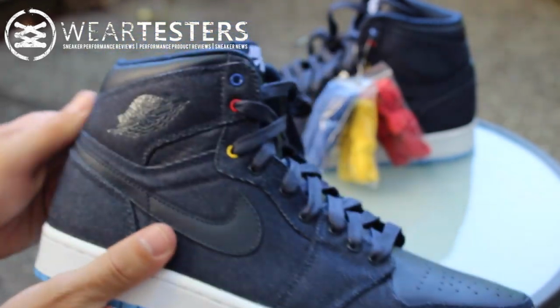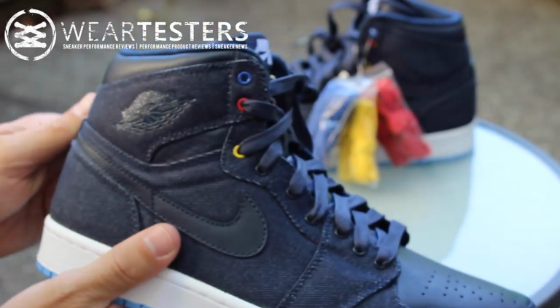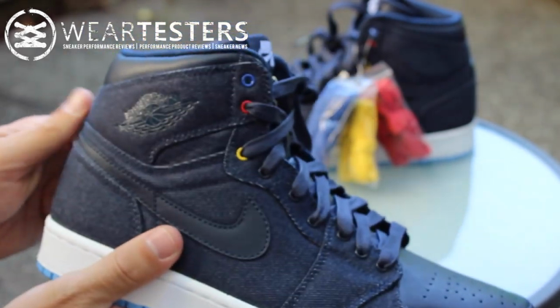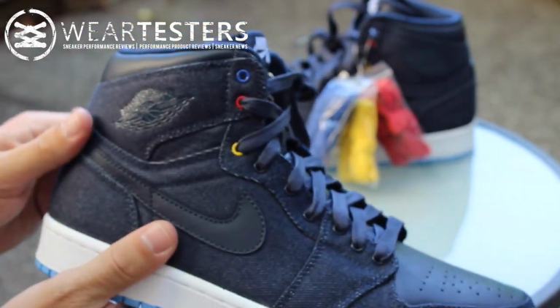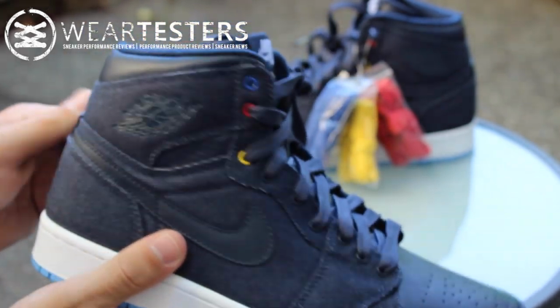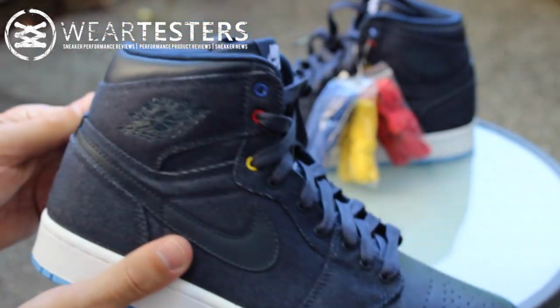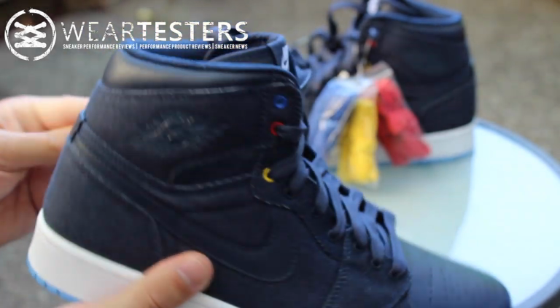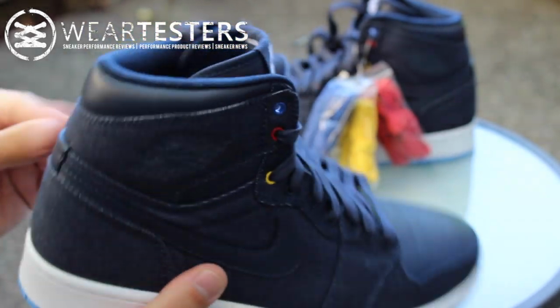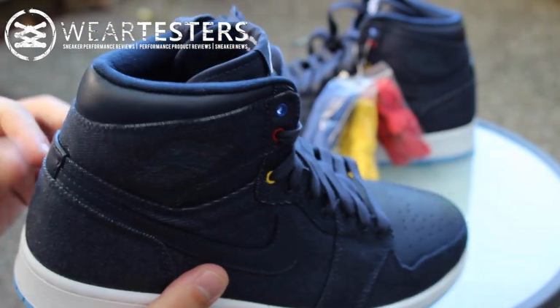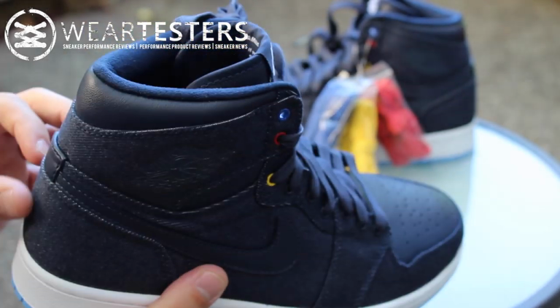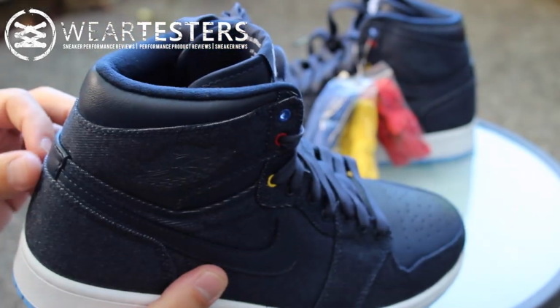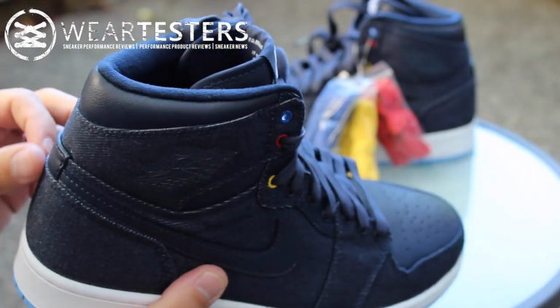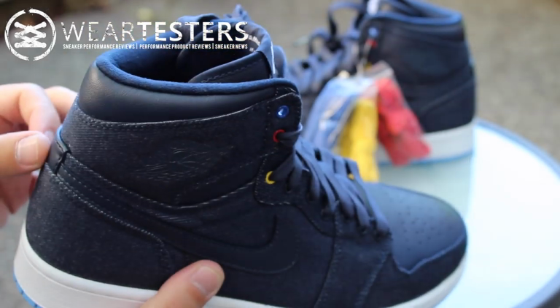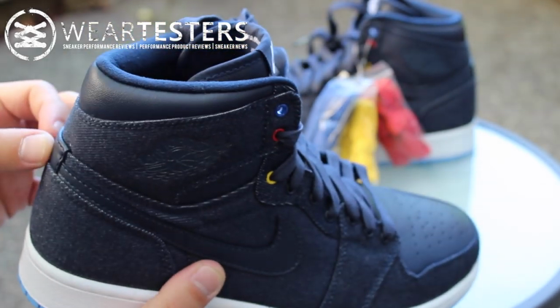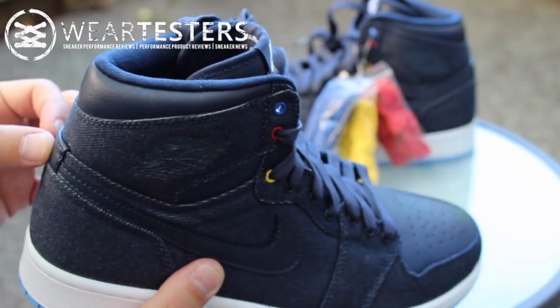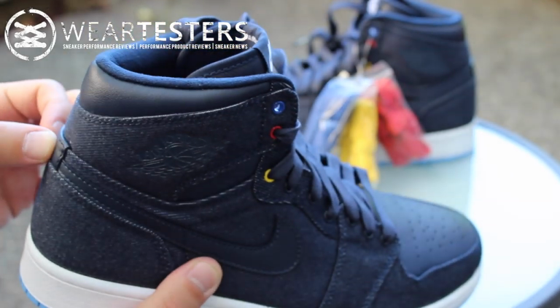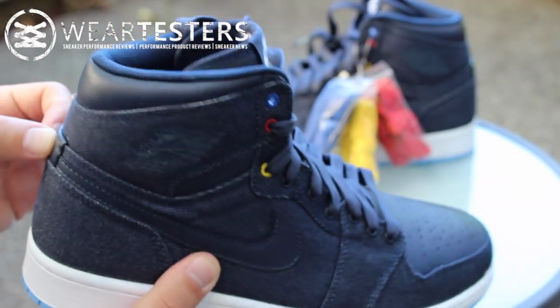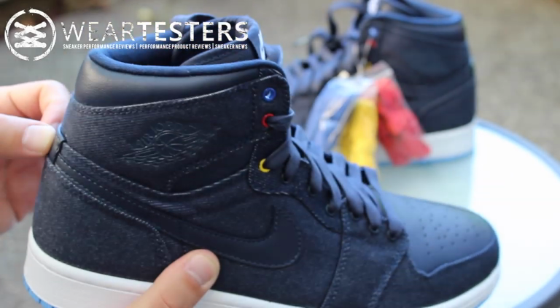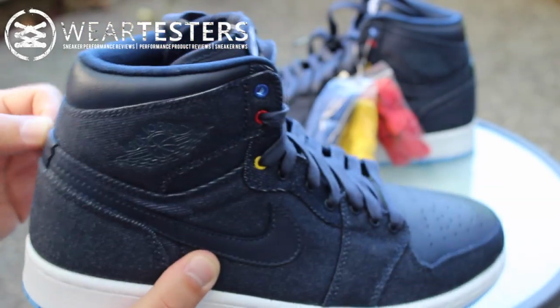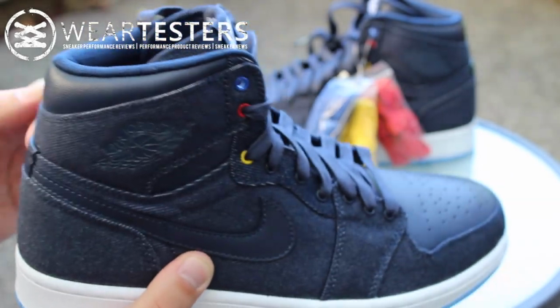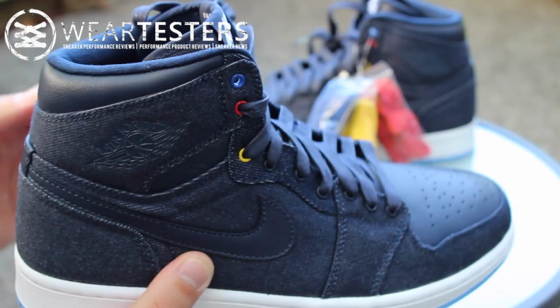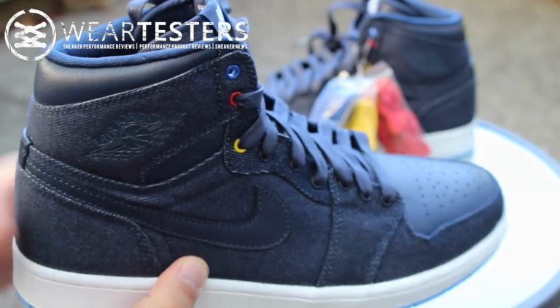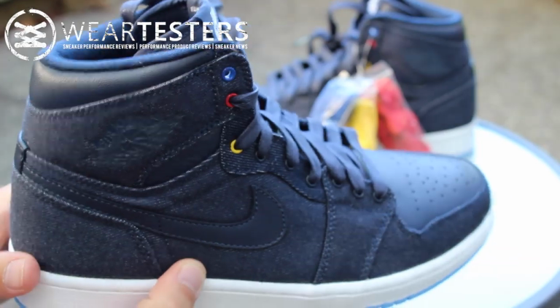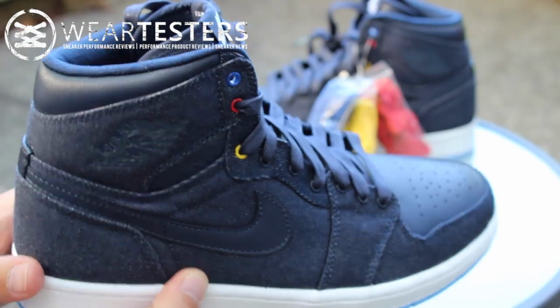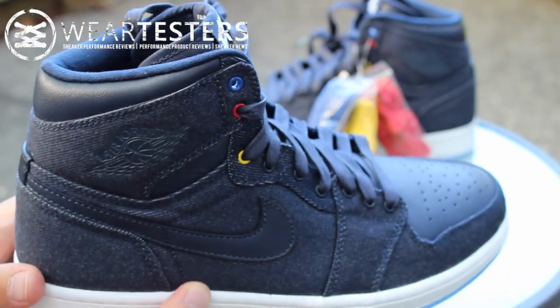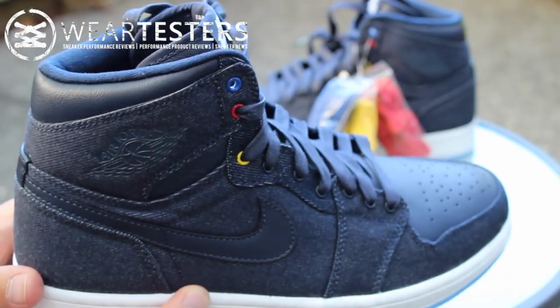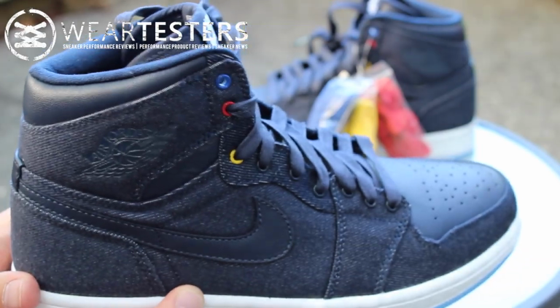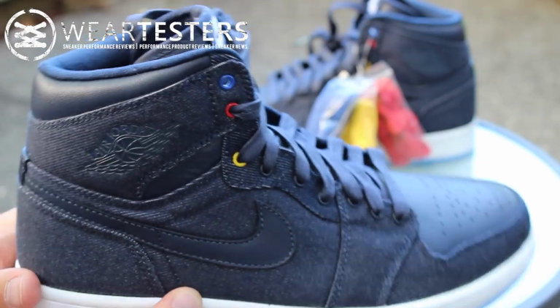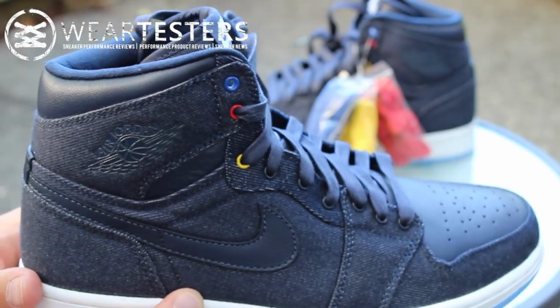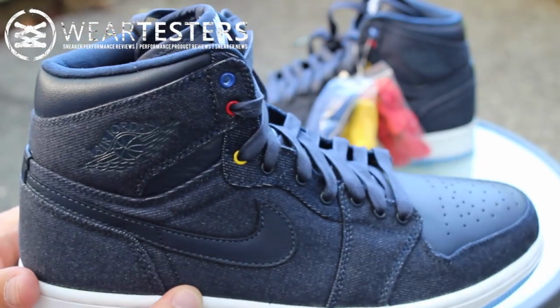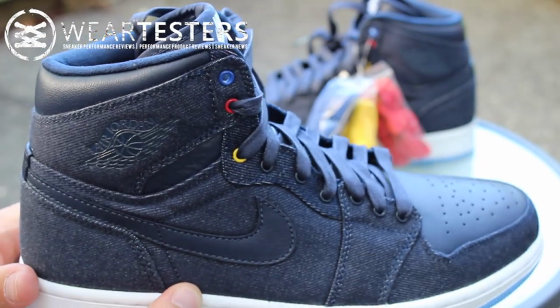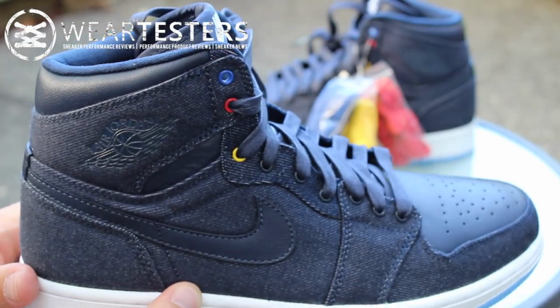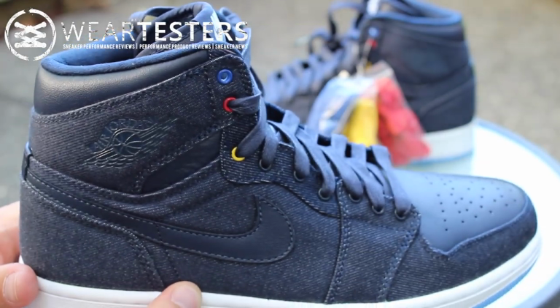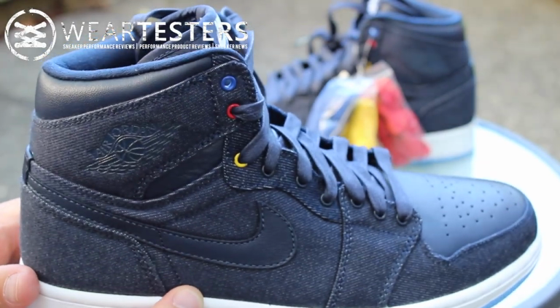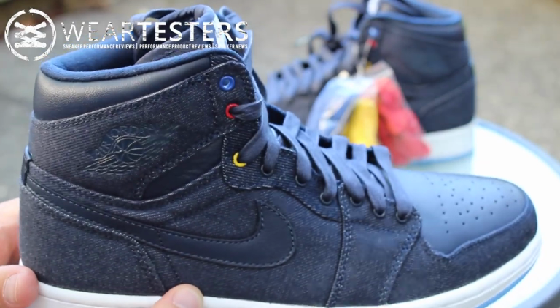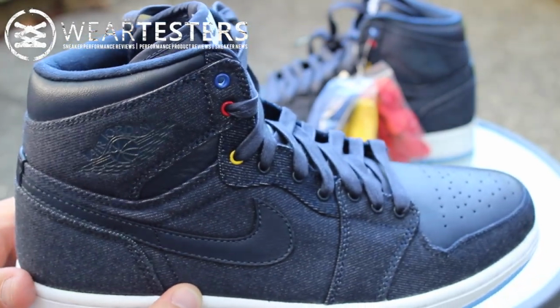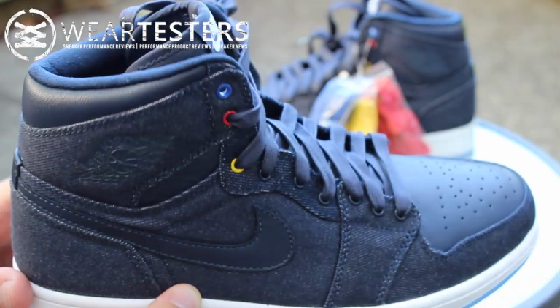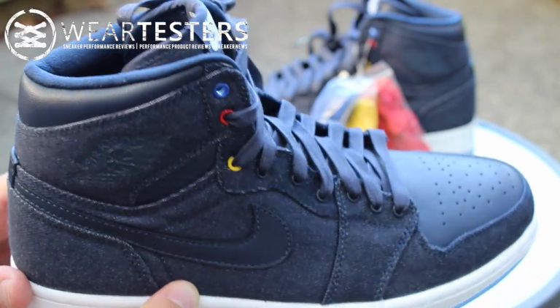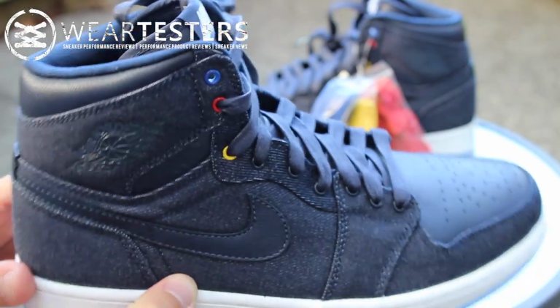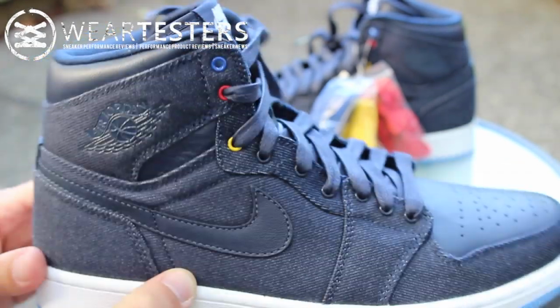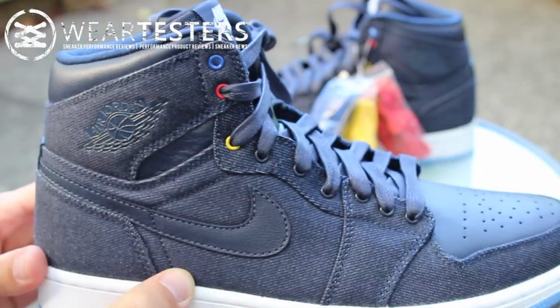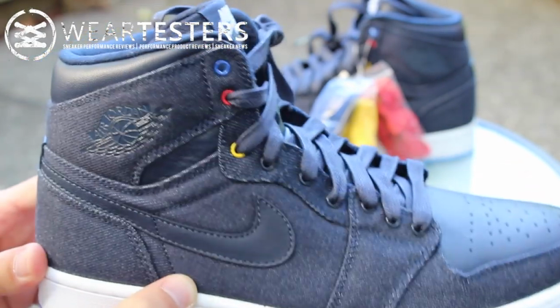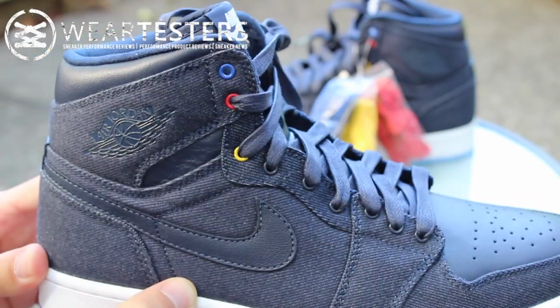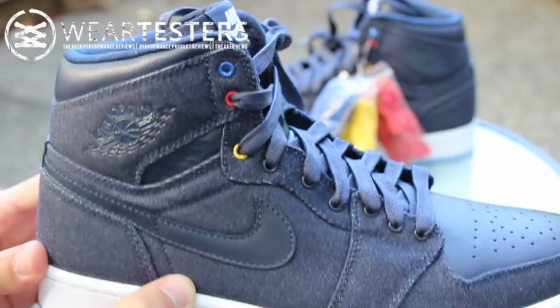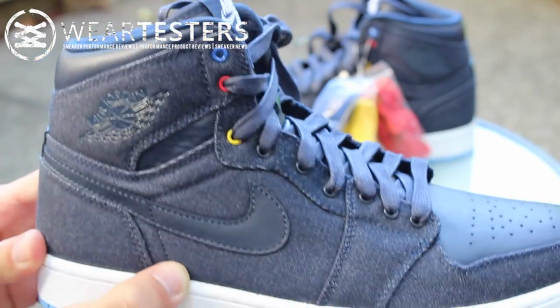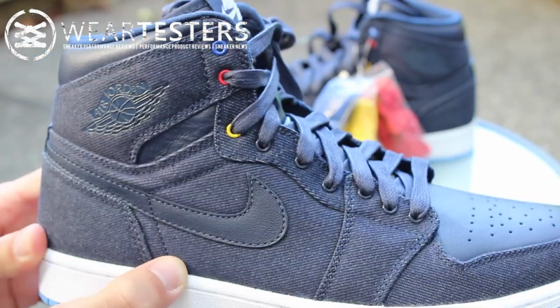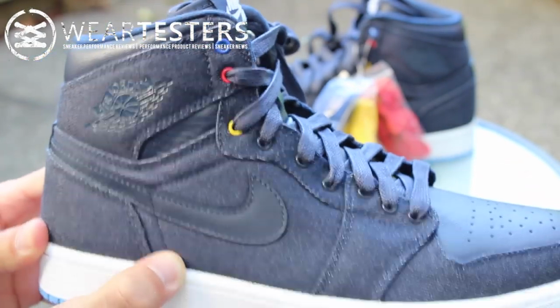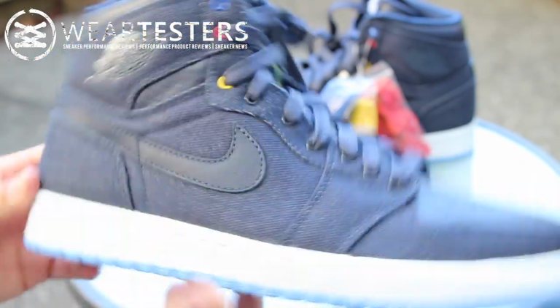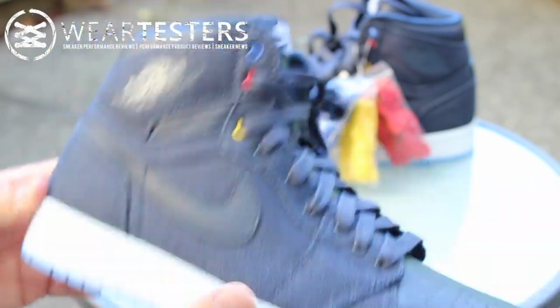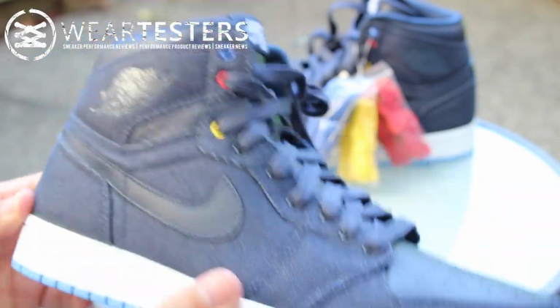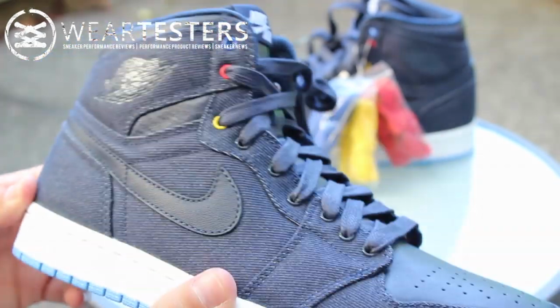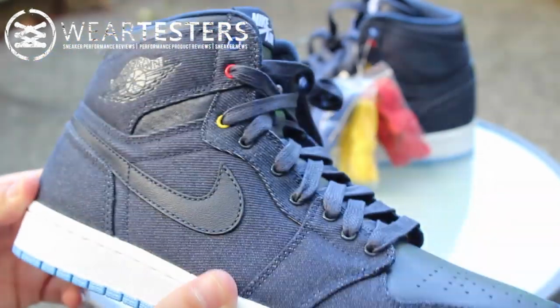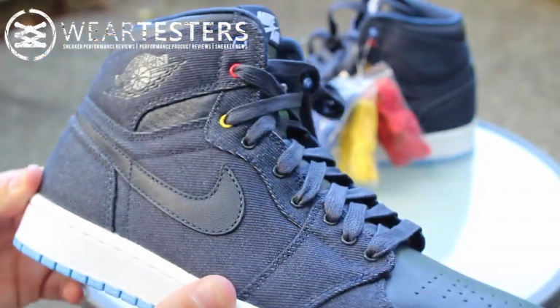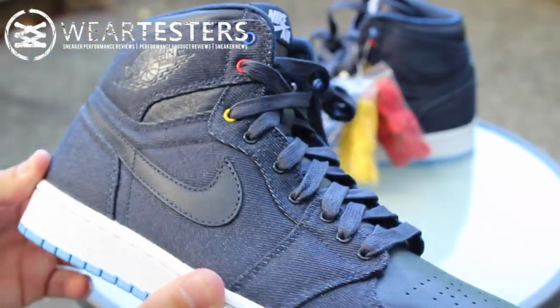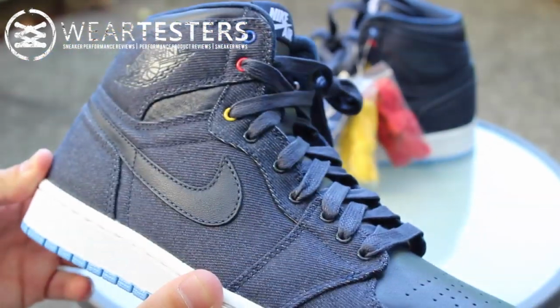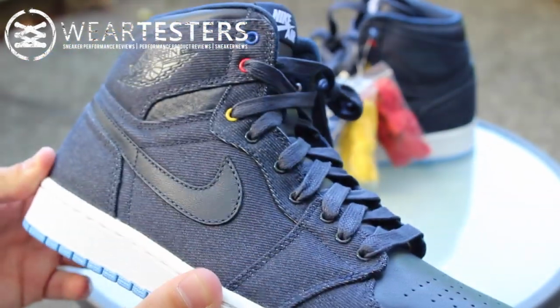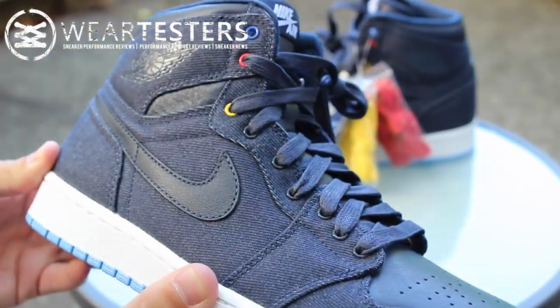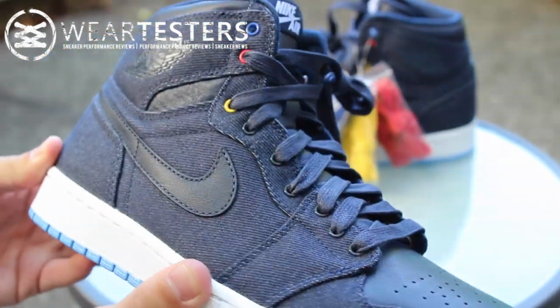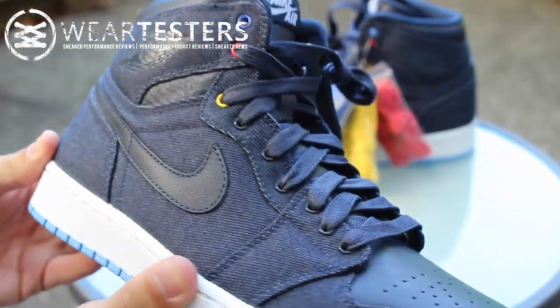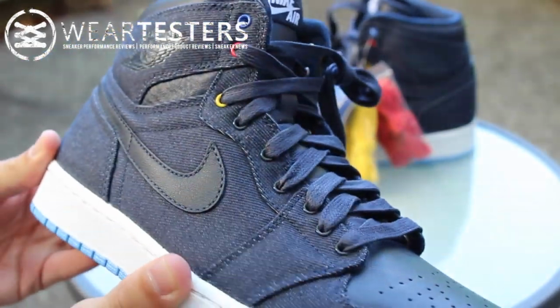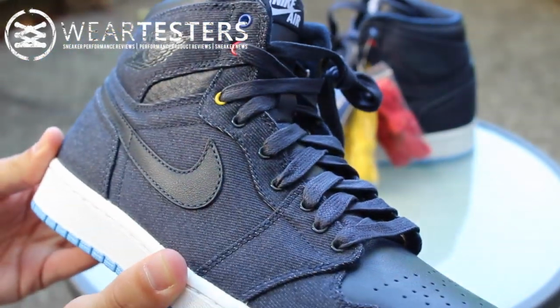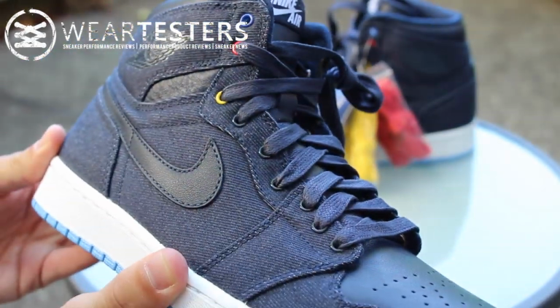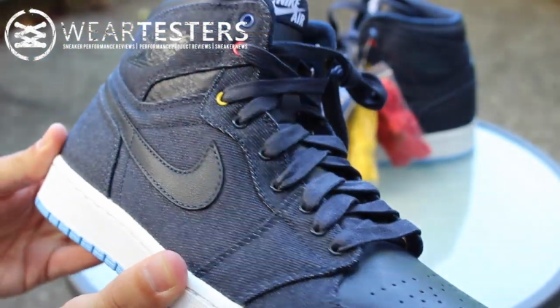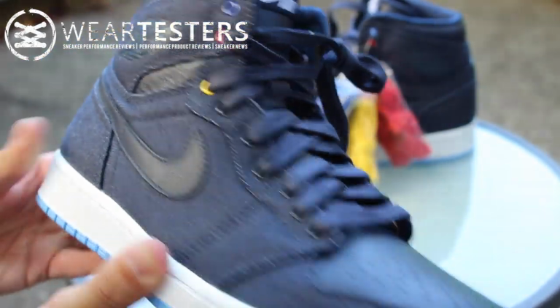They gave these to me for Father's Day — really nice gesture. I showed them to my wife and she looked at me and was just like, 'How am I going to top that?' So I thought that was pretty funny.